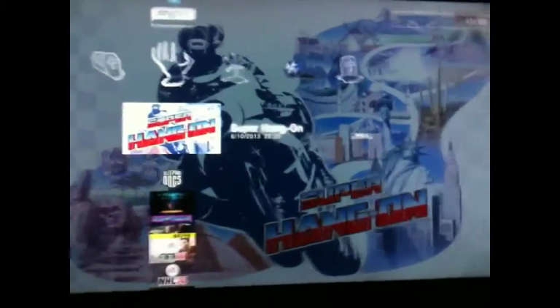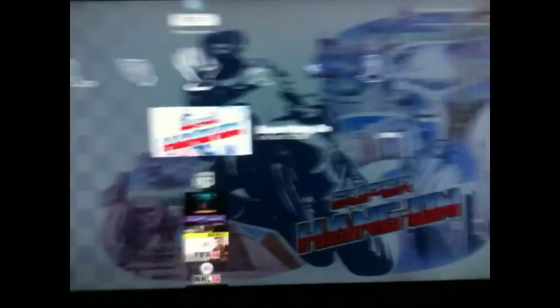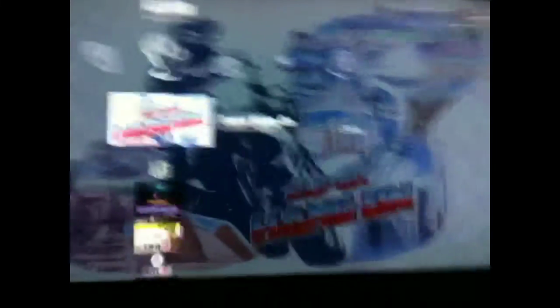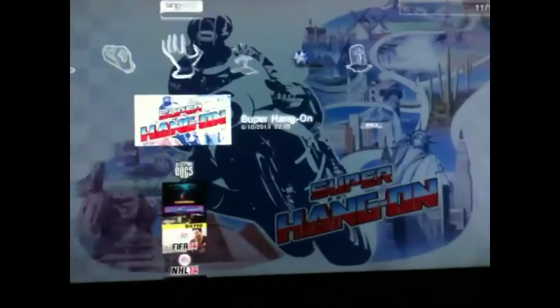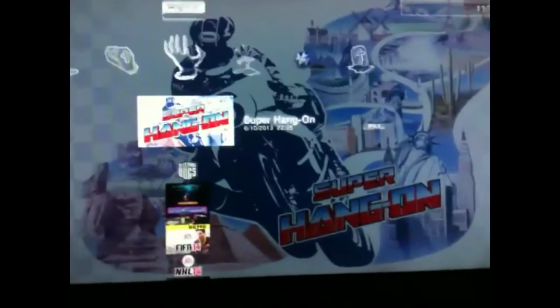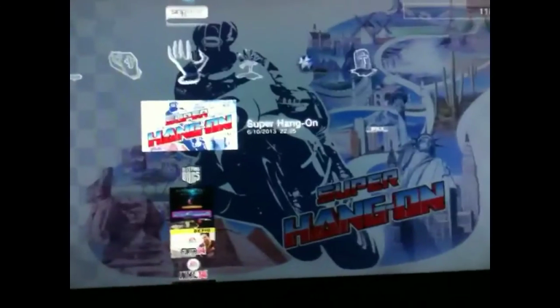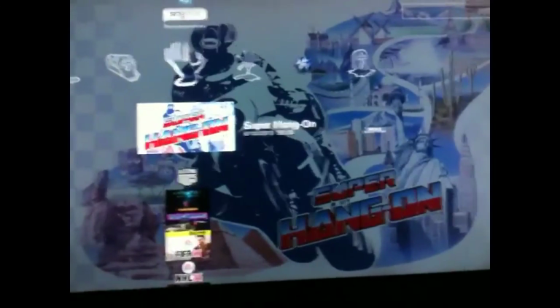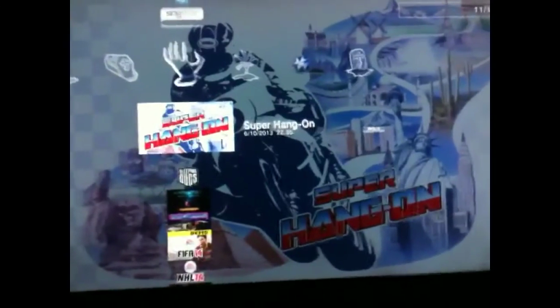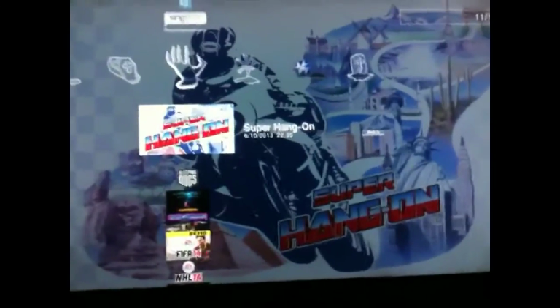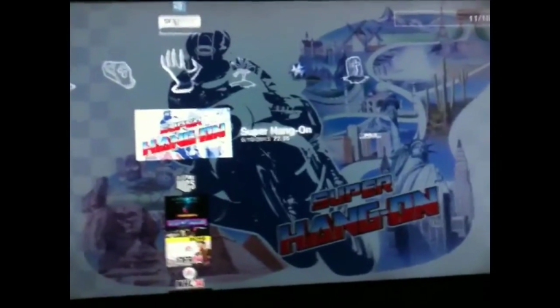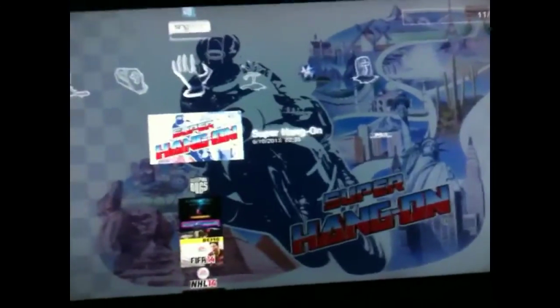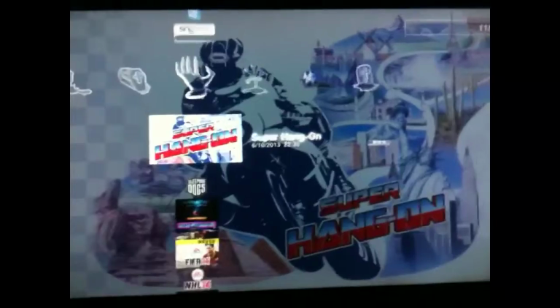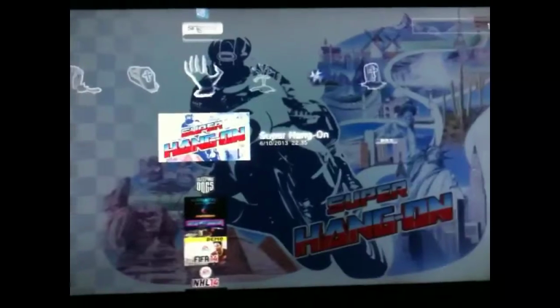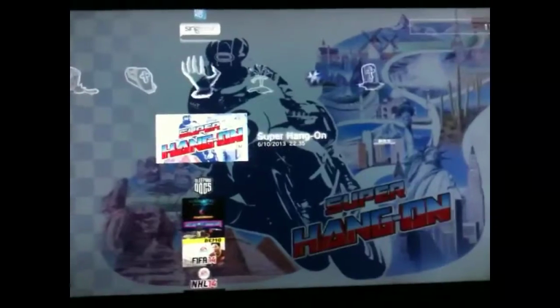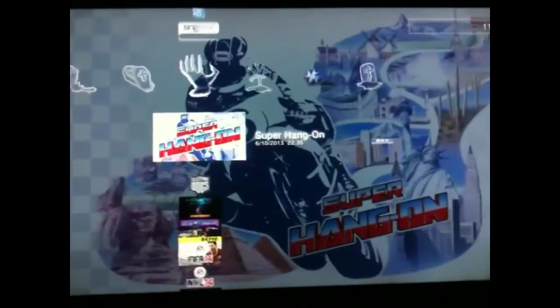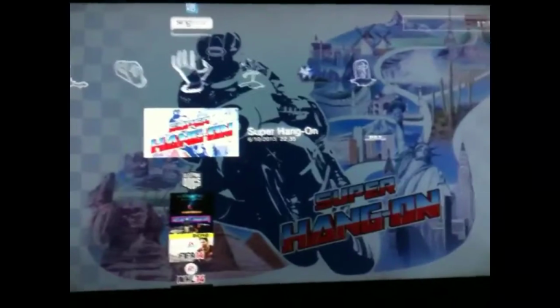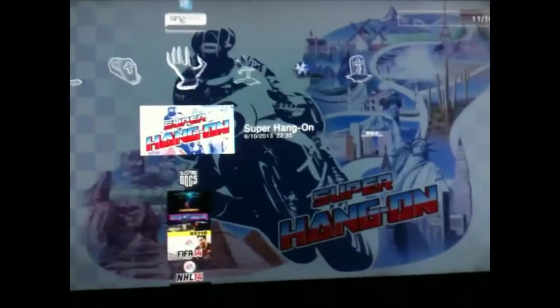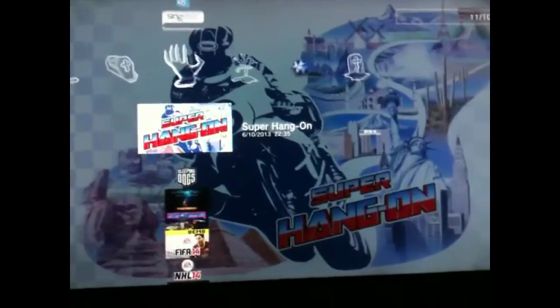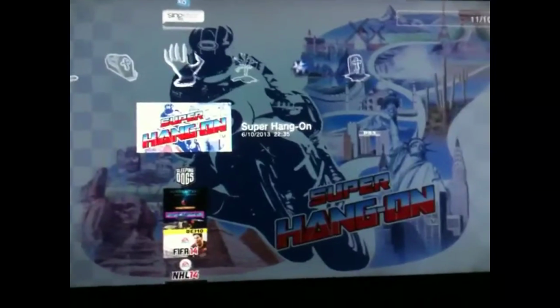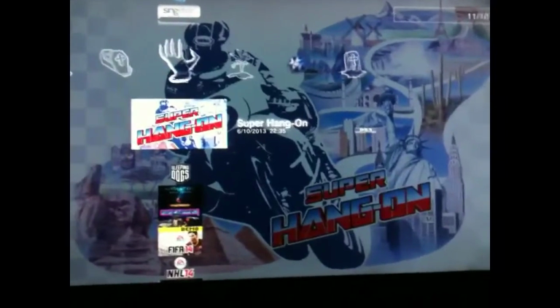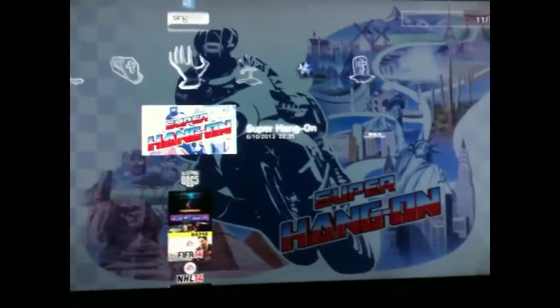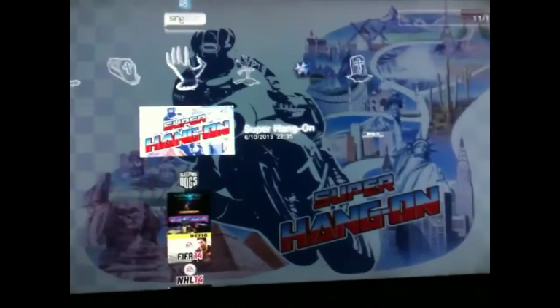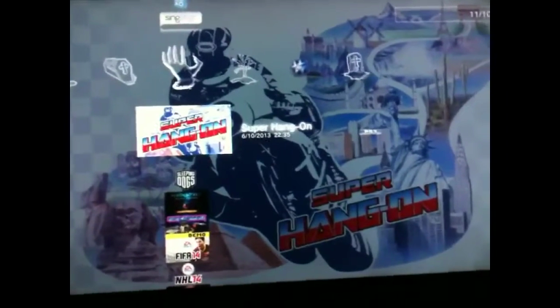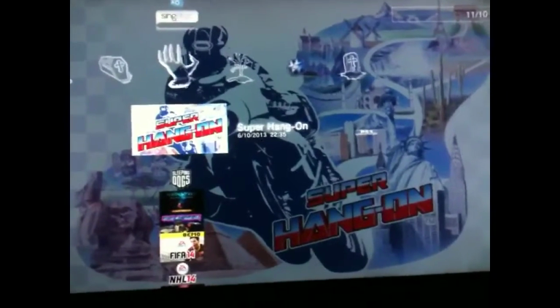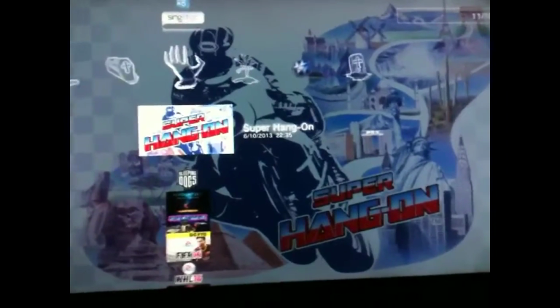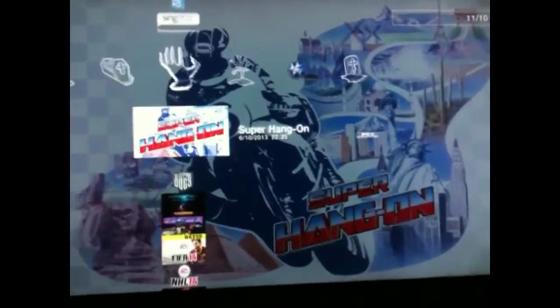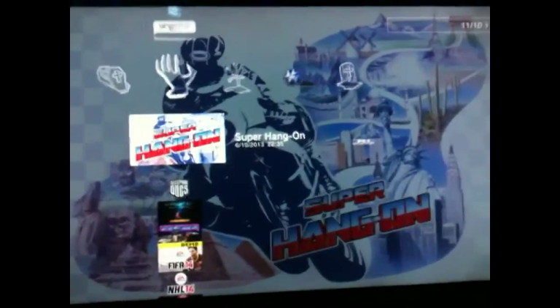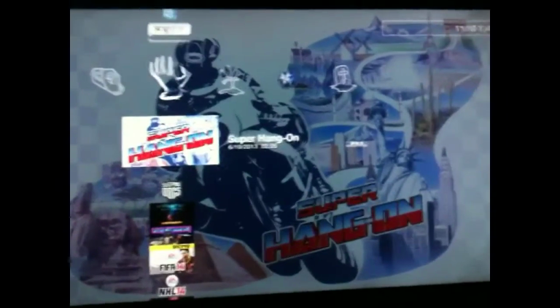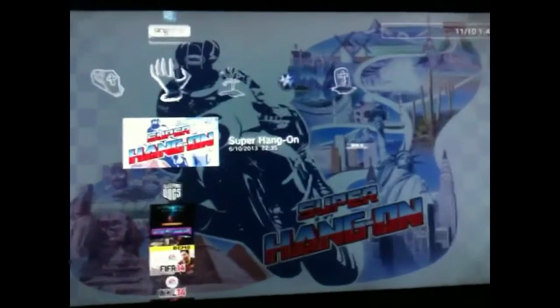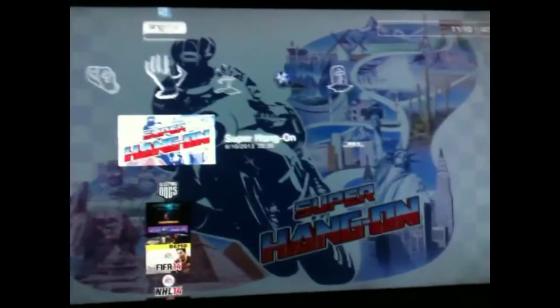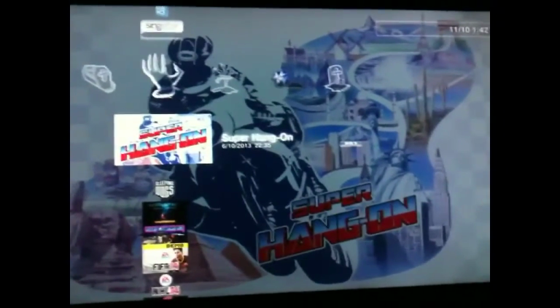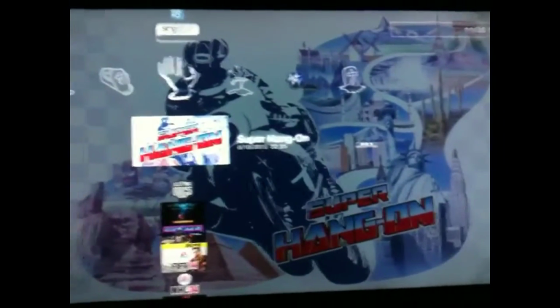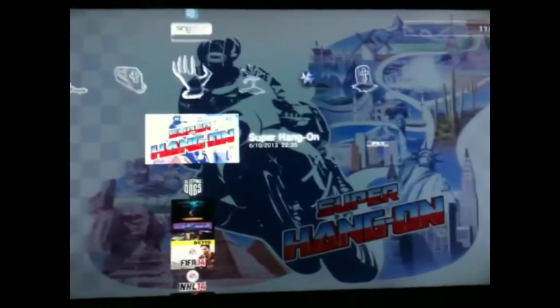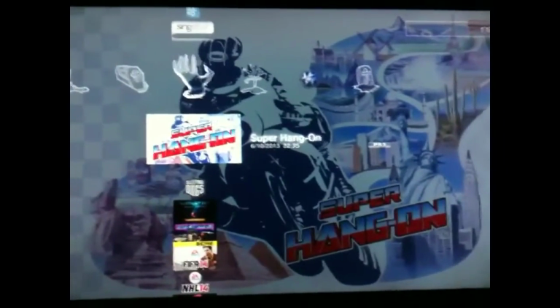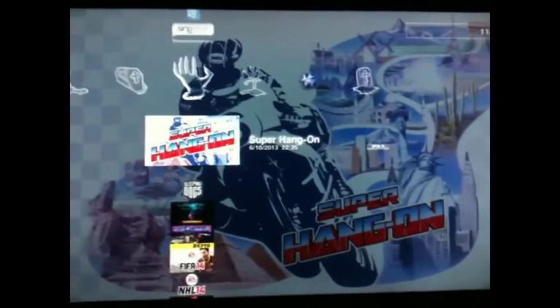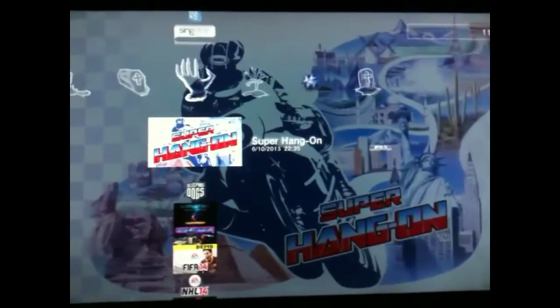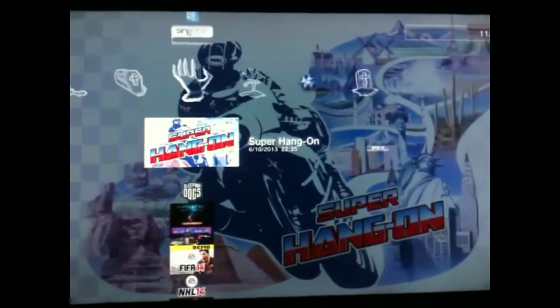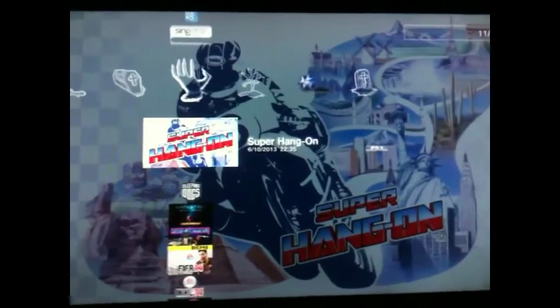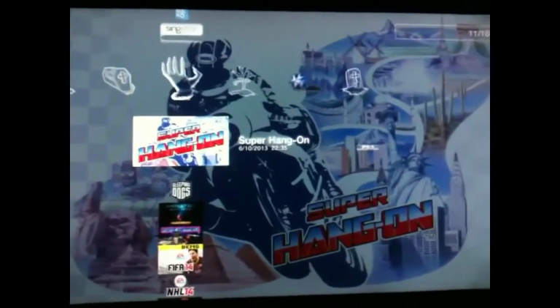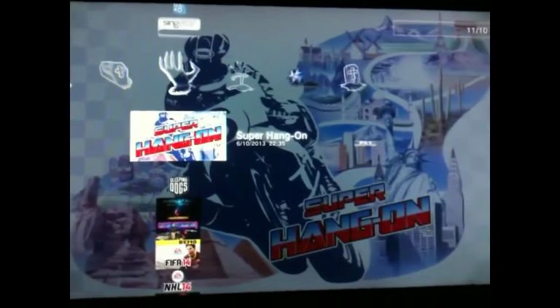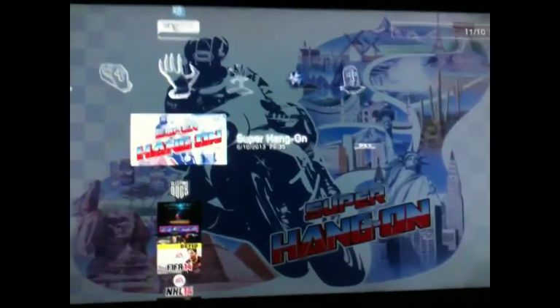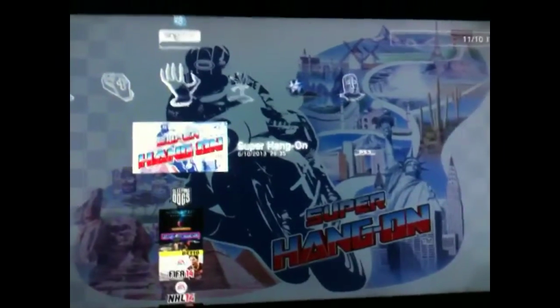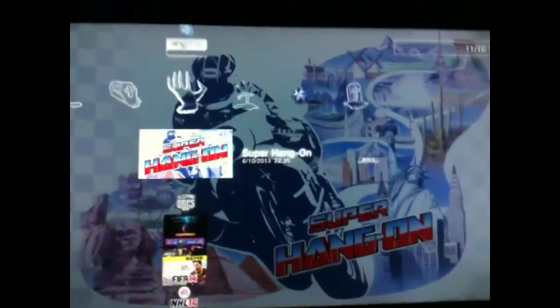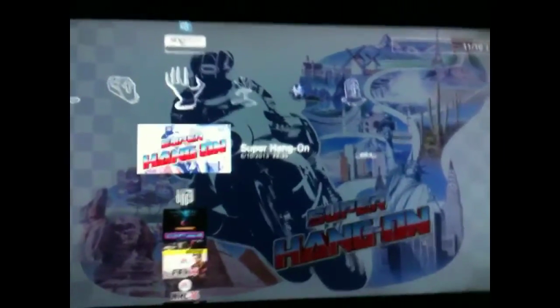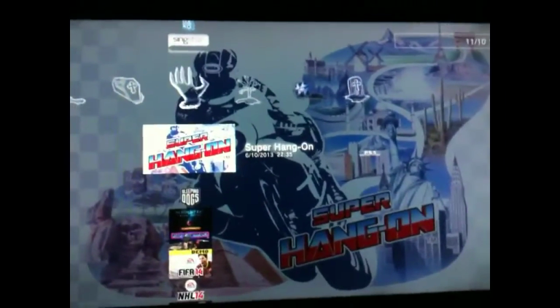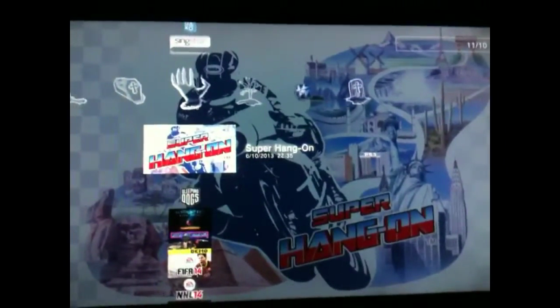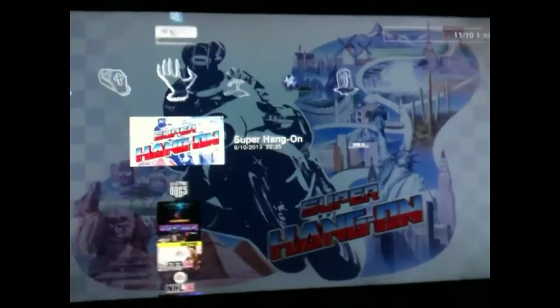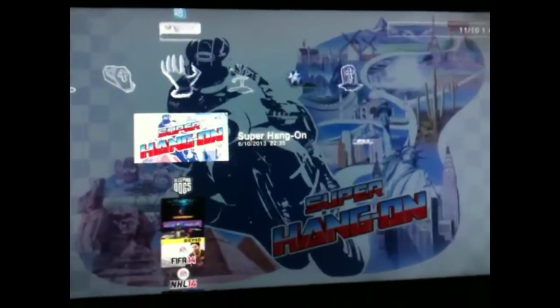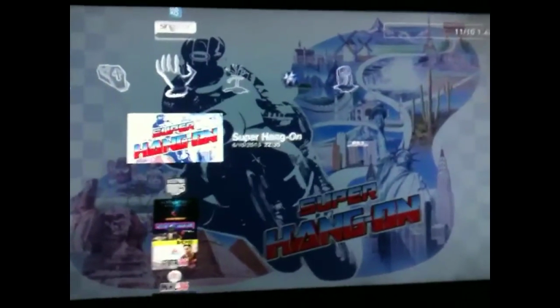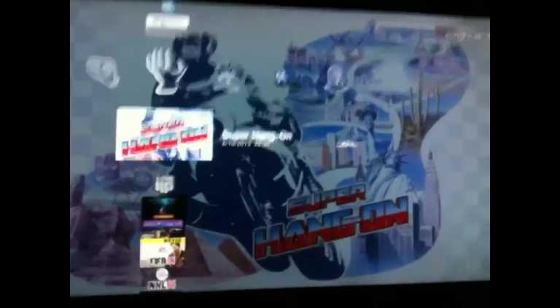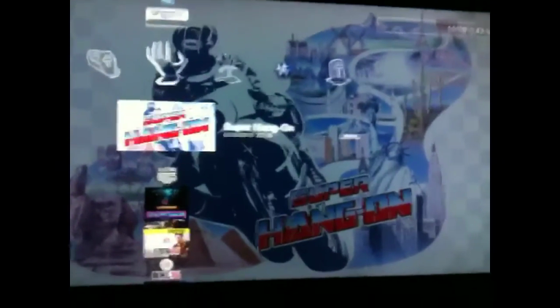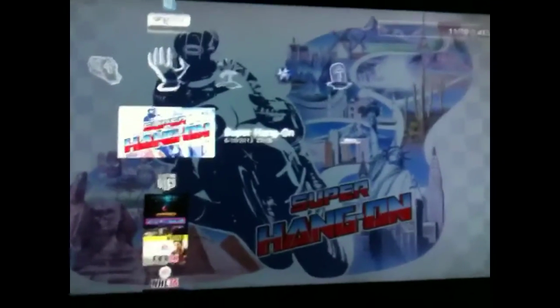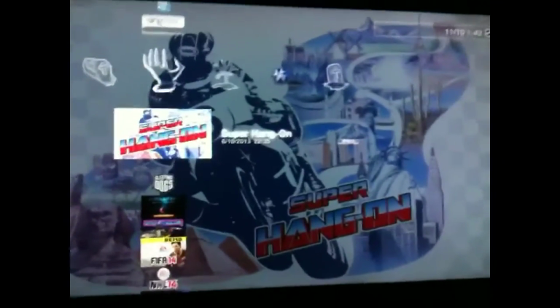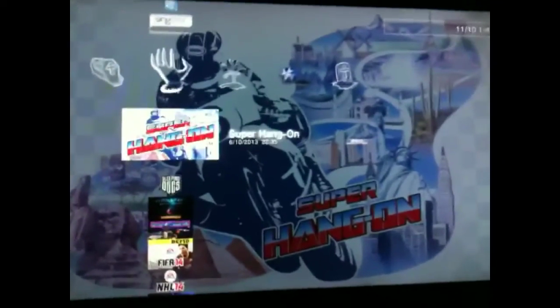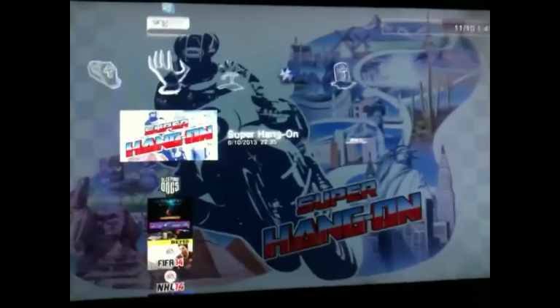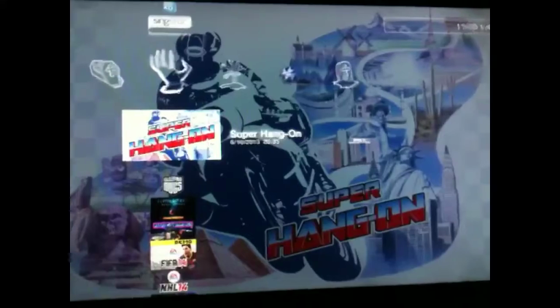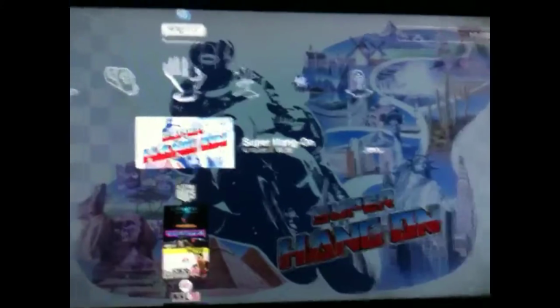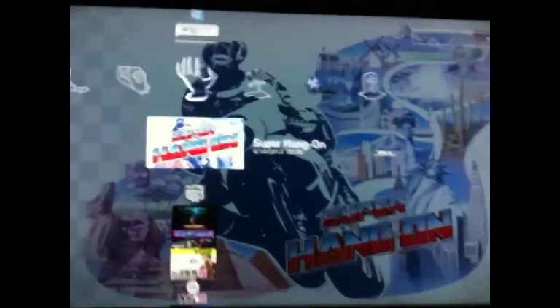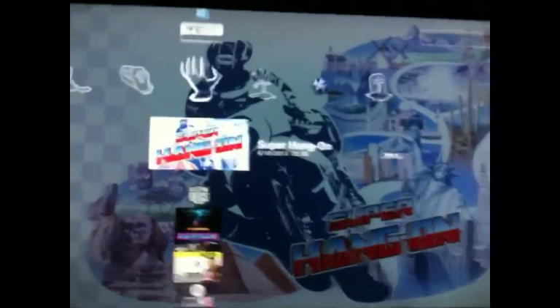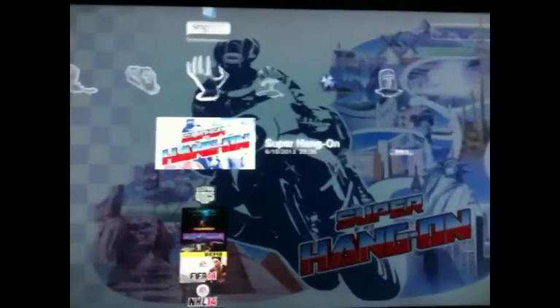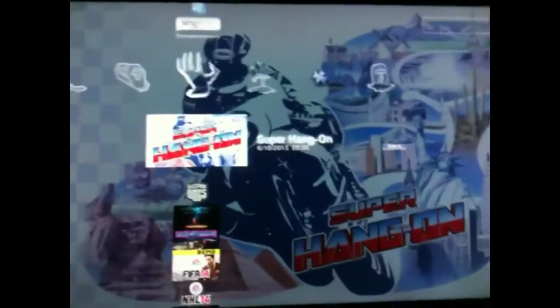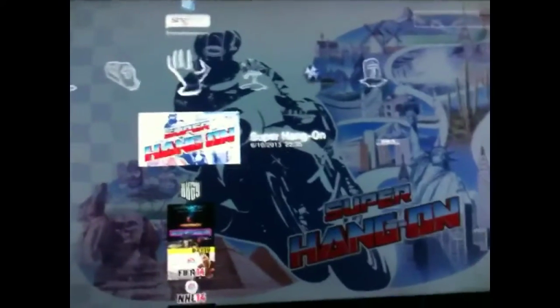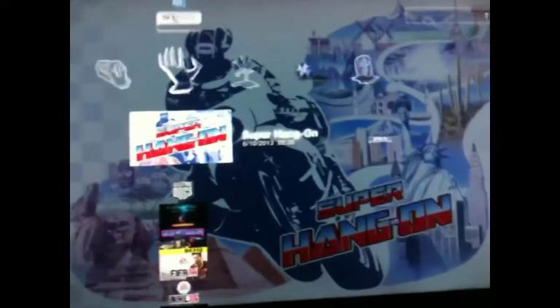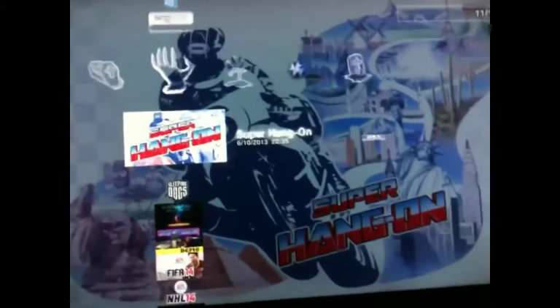I've got to bring you this, being a total retrohead, I've got to point you in the way.